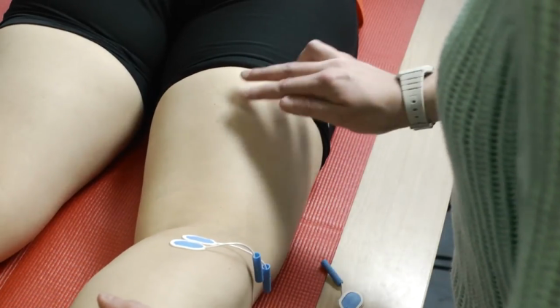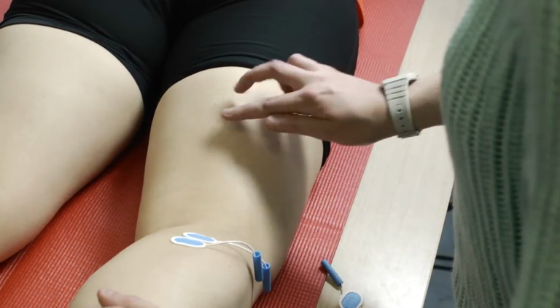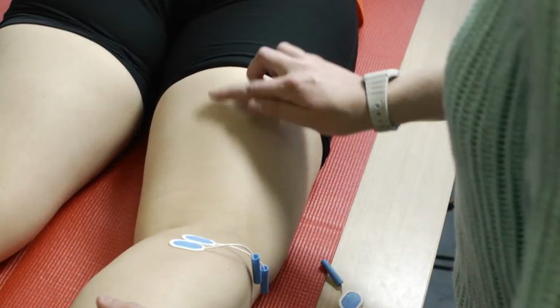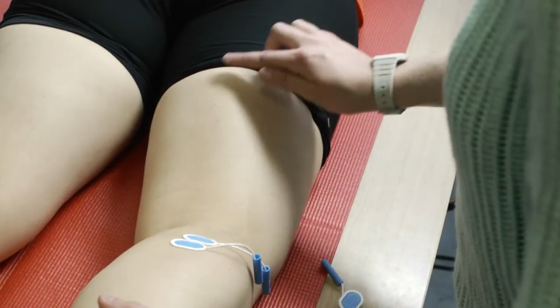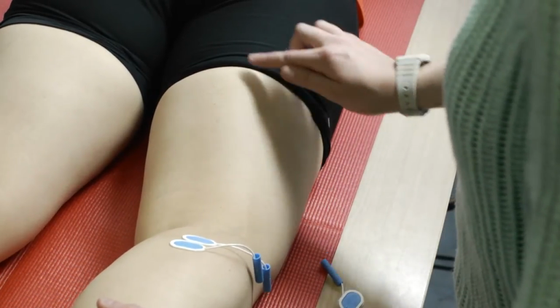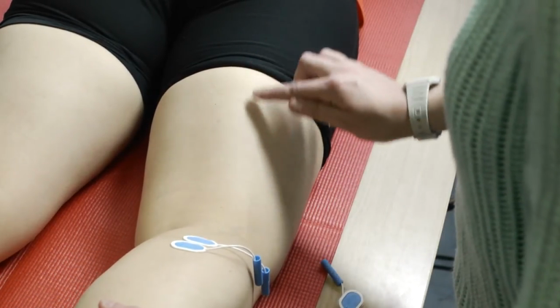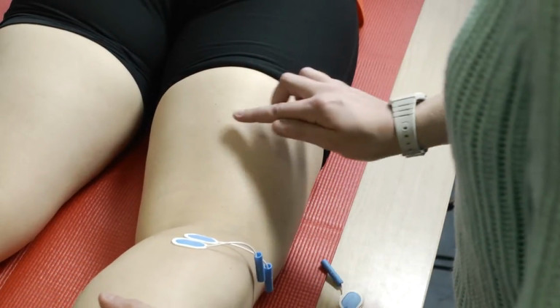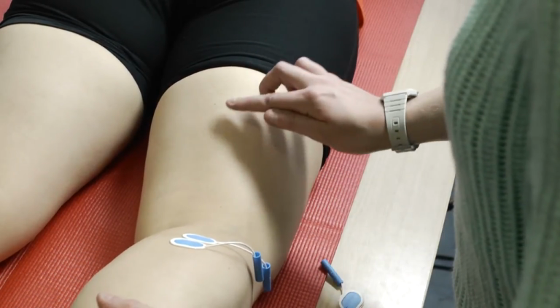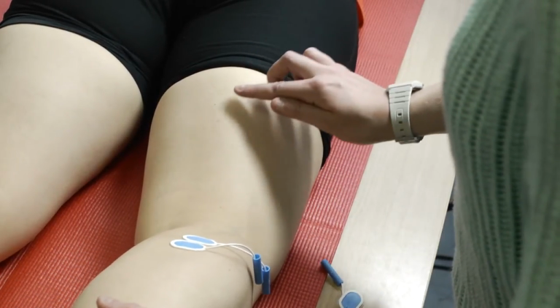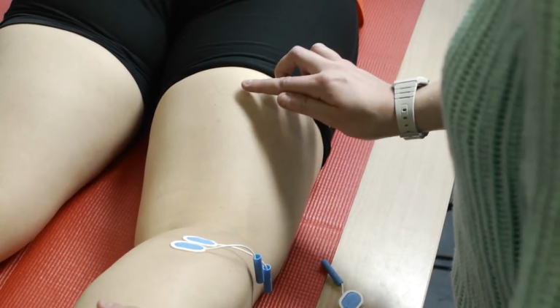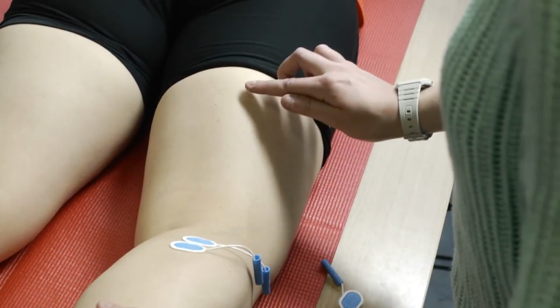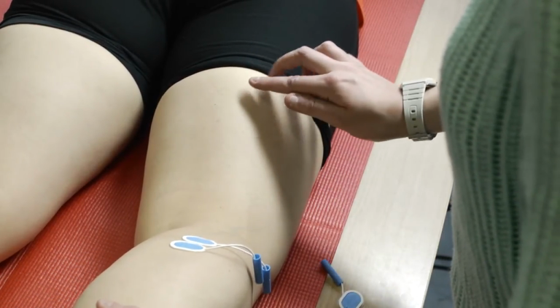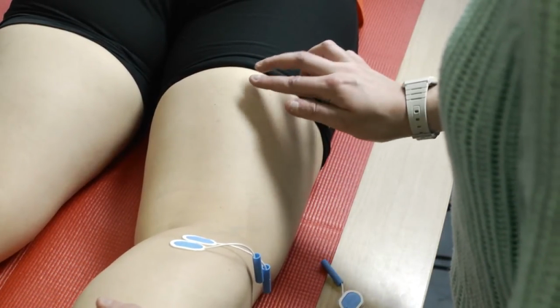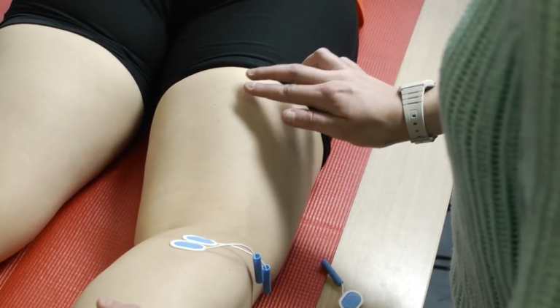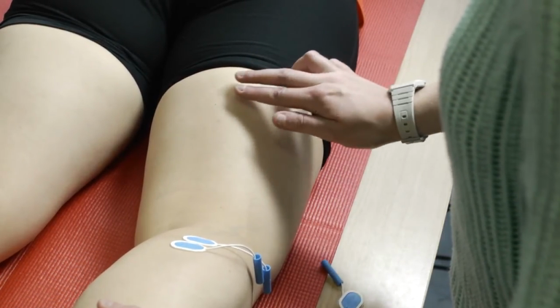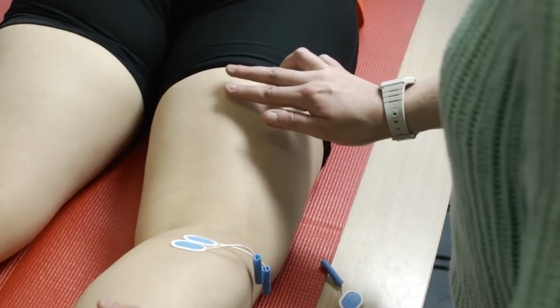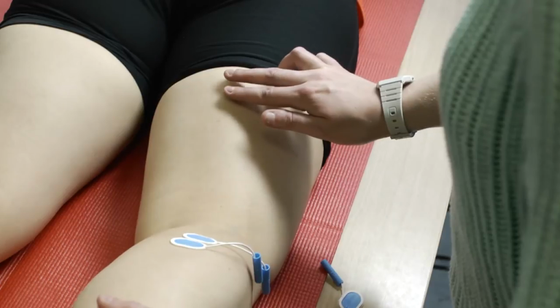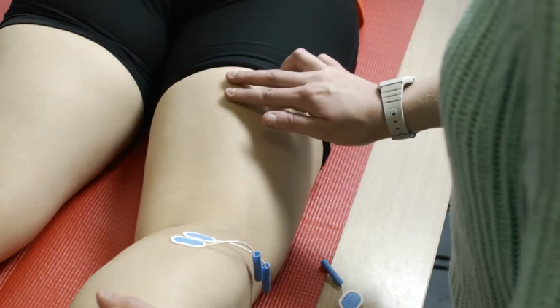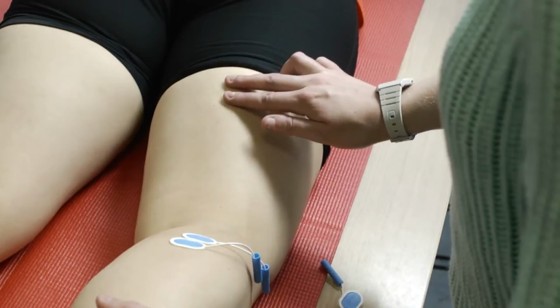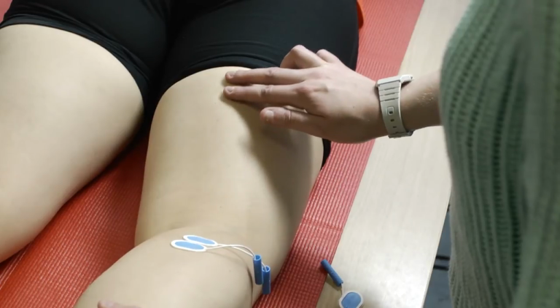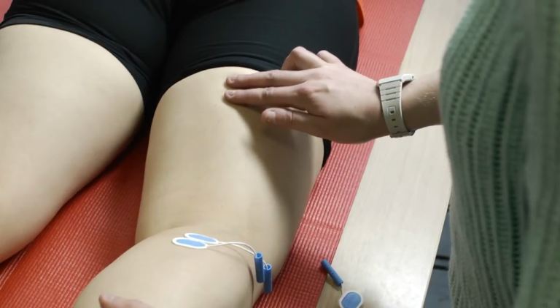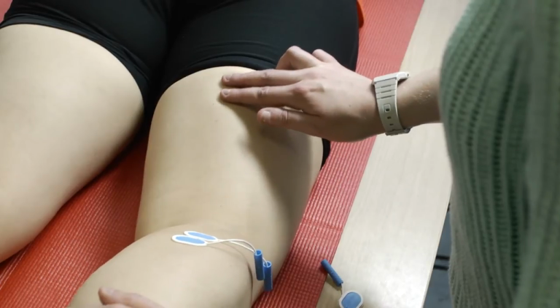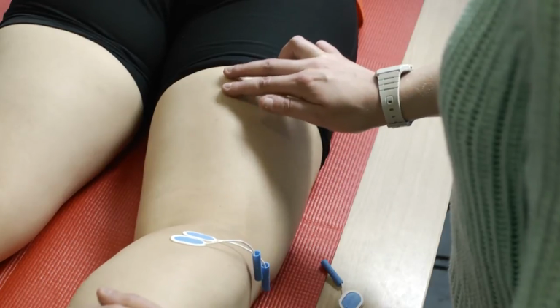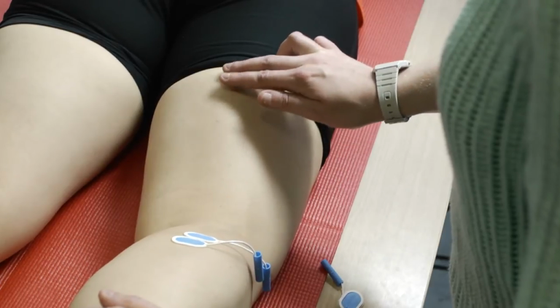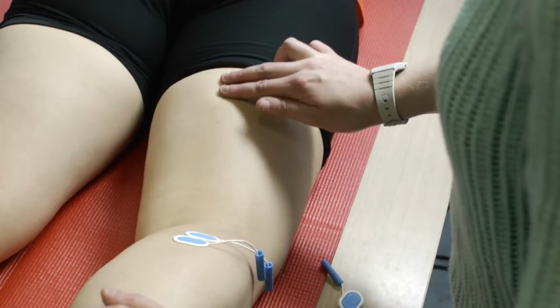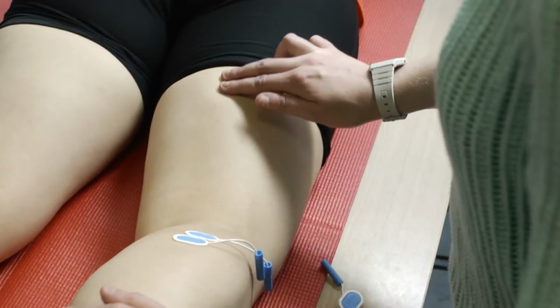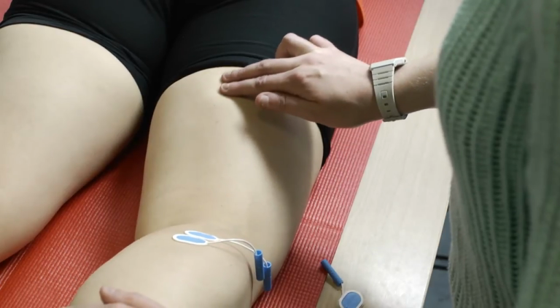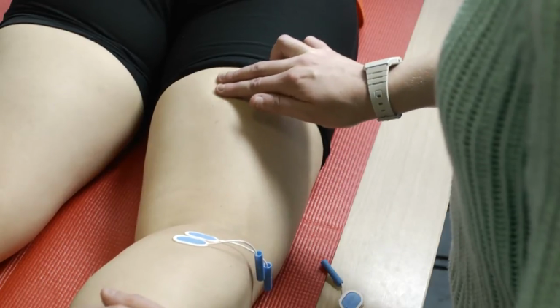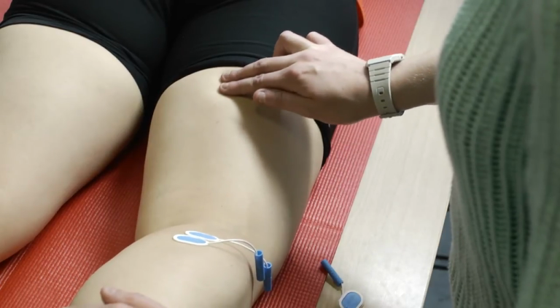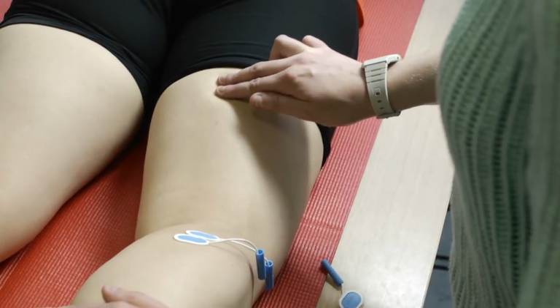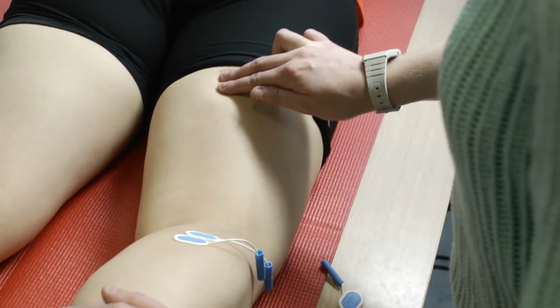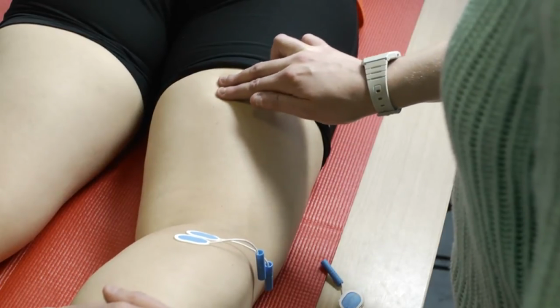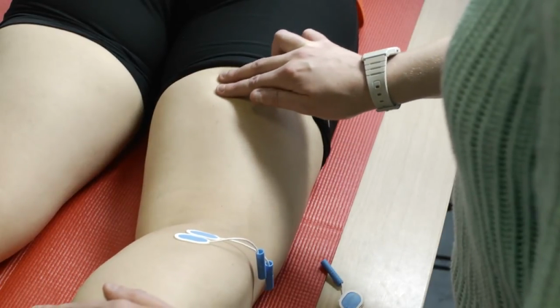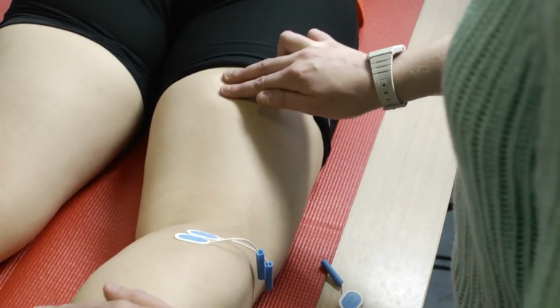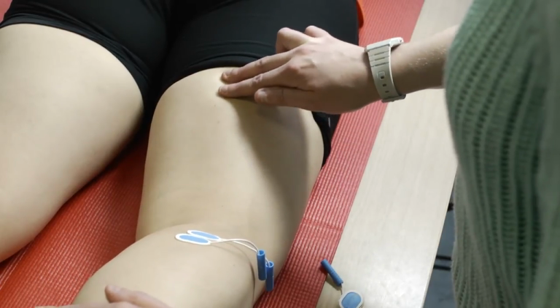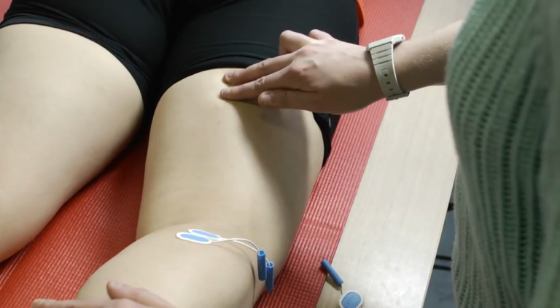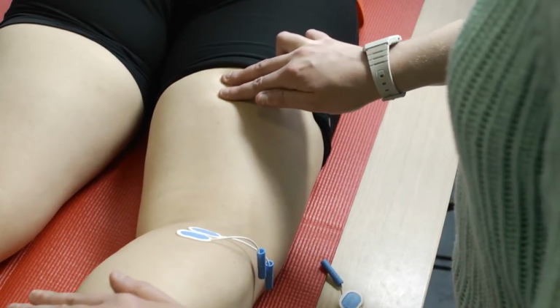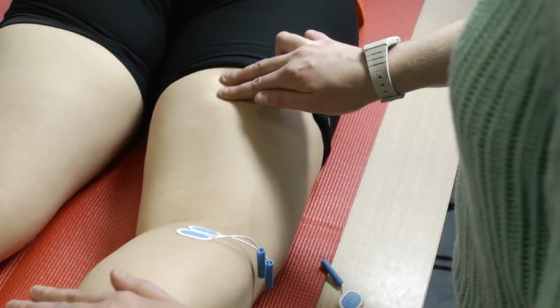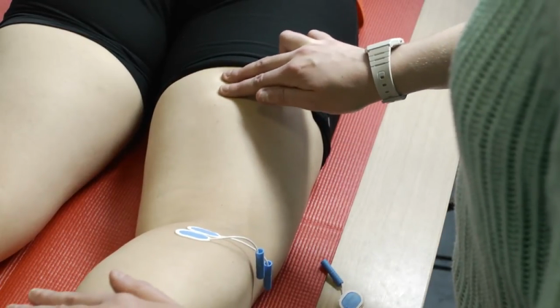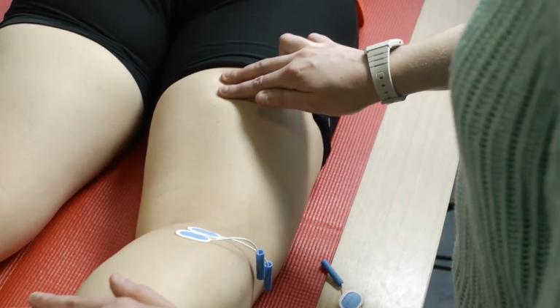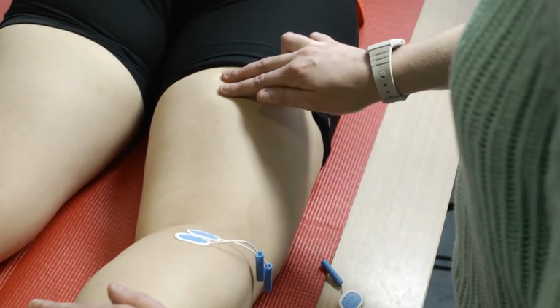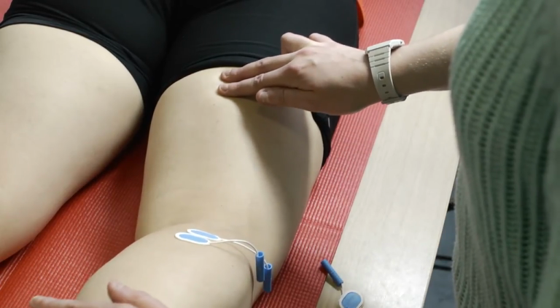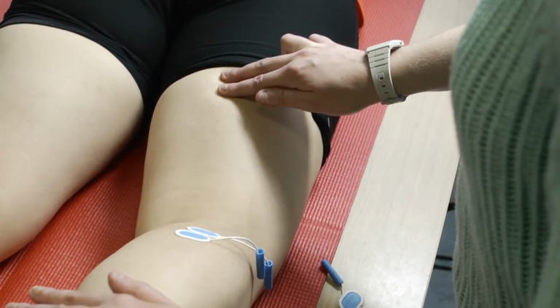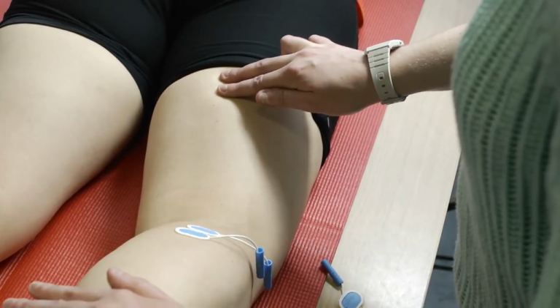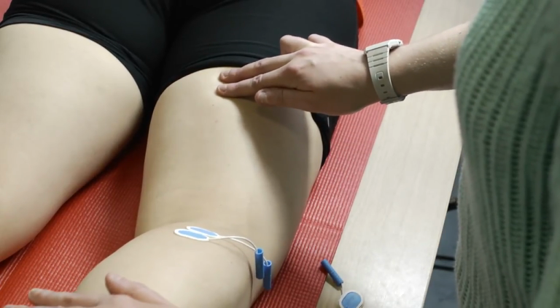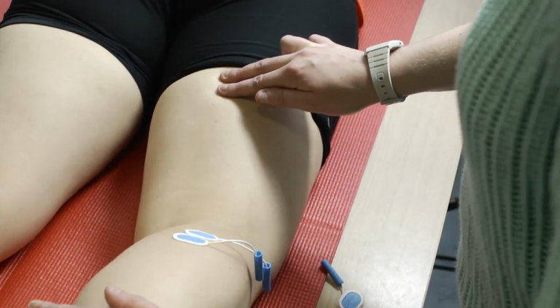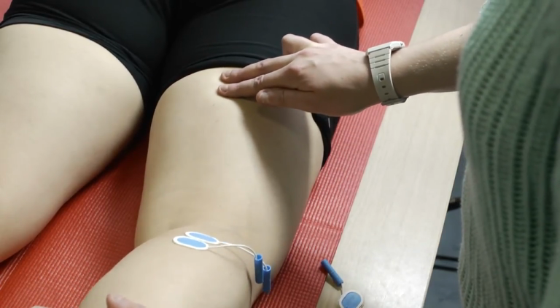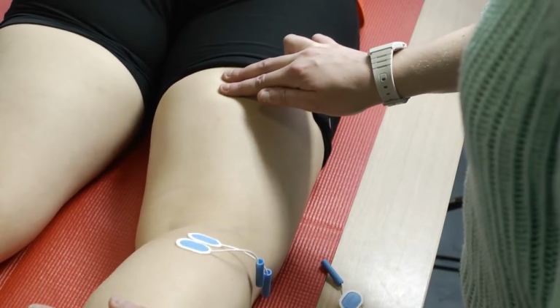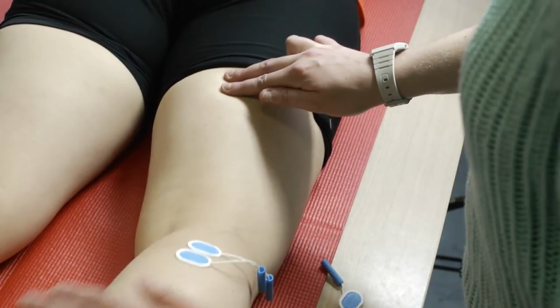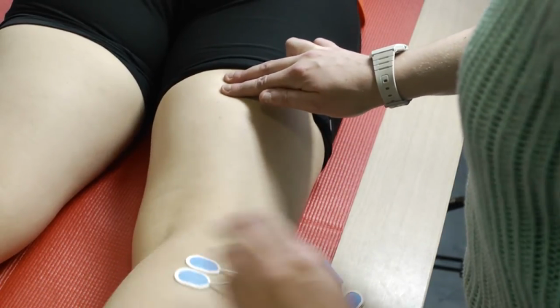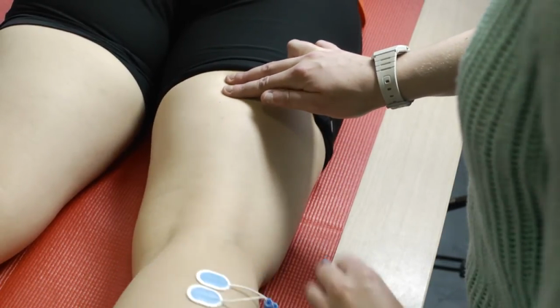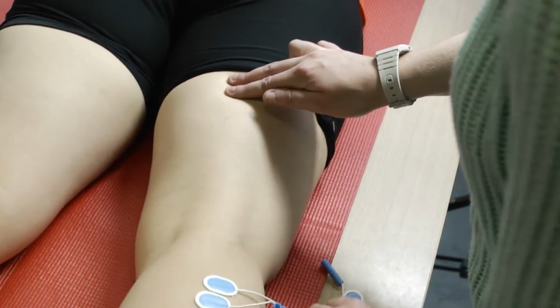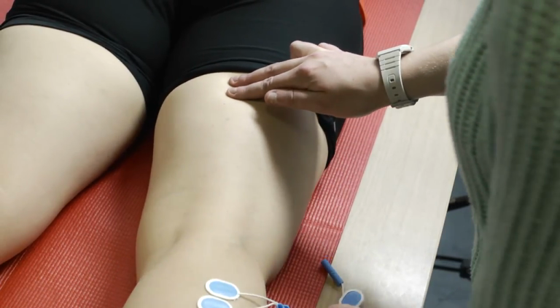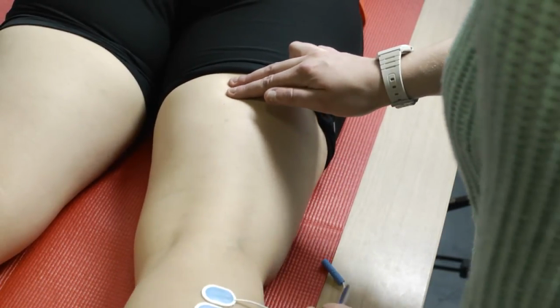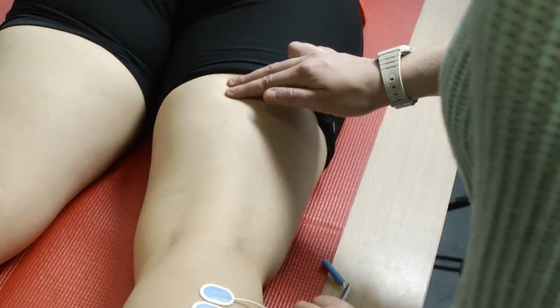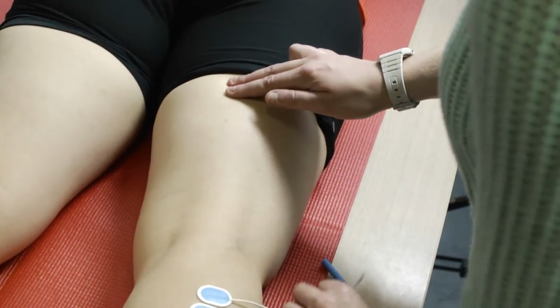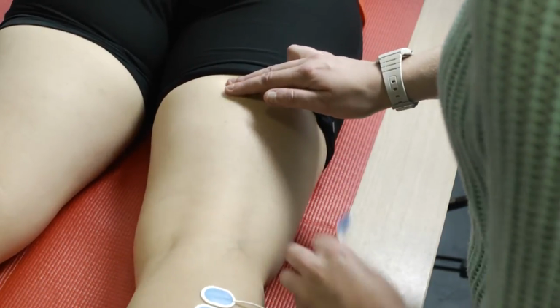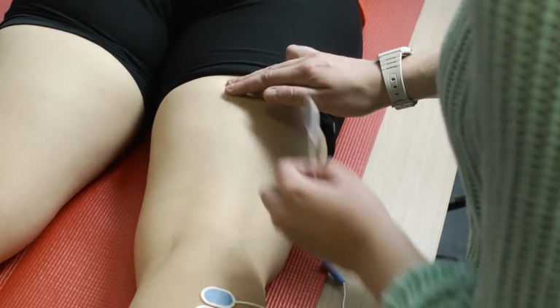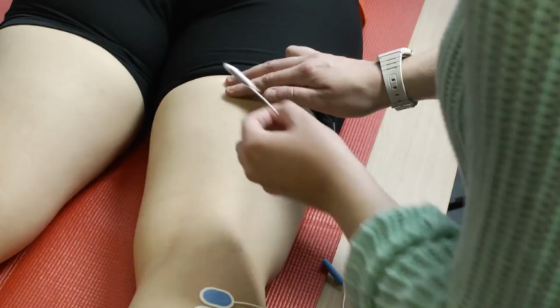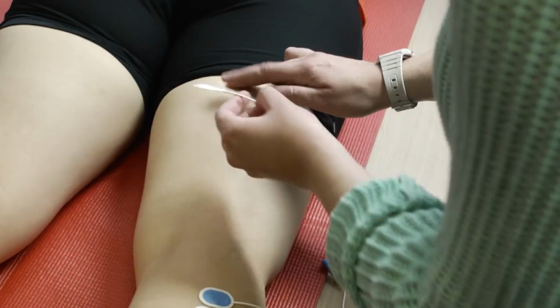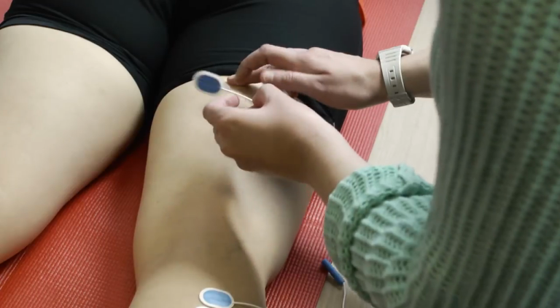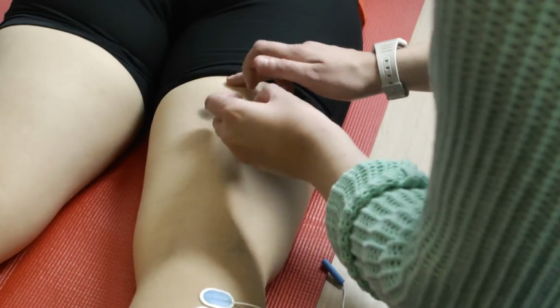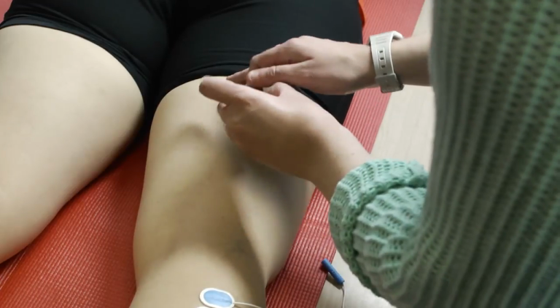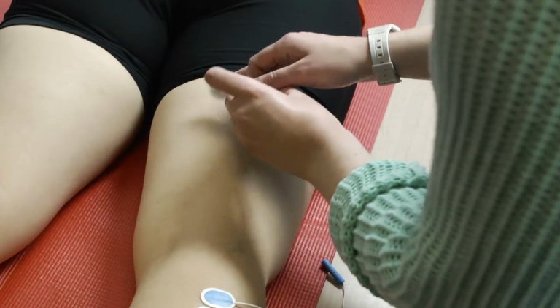And now we can see that muscle clearly appearing in the thigh. So I'm just going to find the centre of that muscle — and you can relax now — and I'm going to attach electrodes.